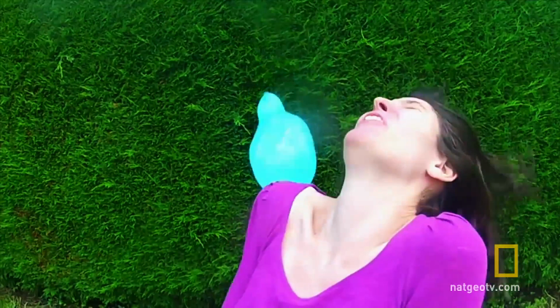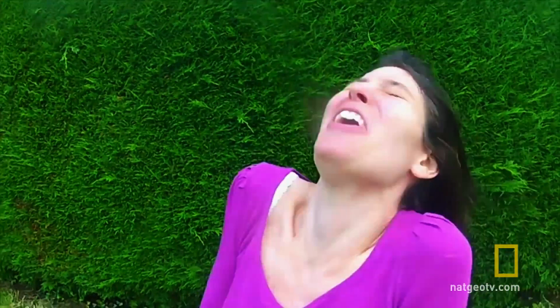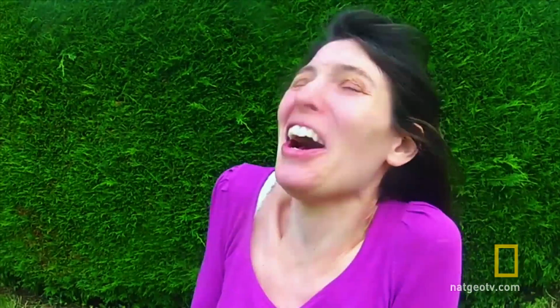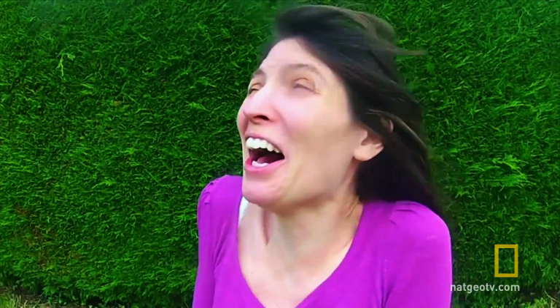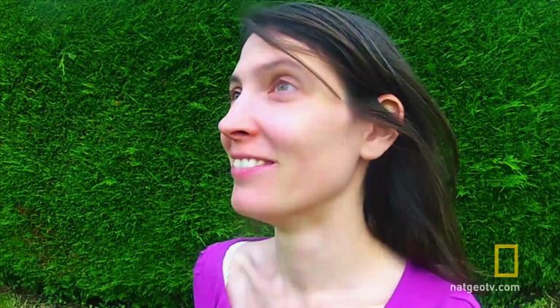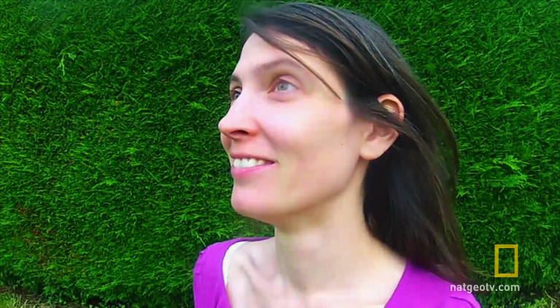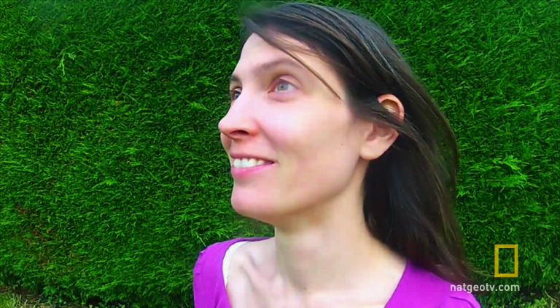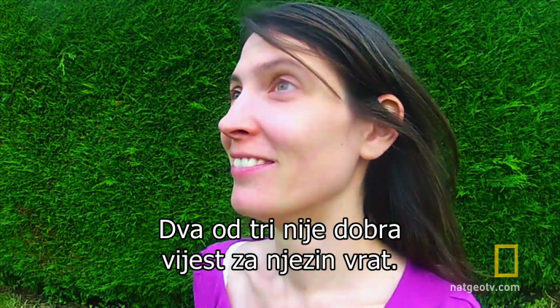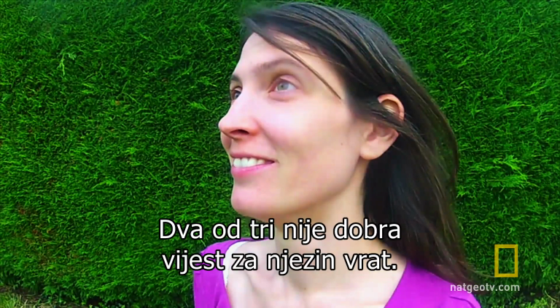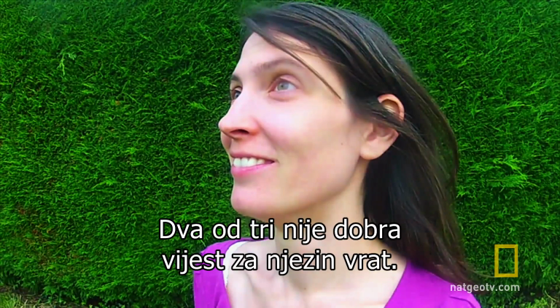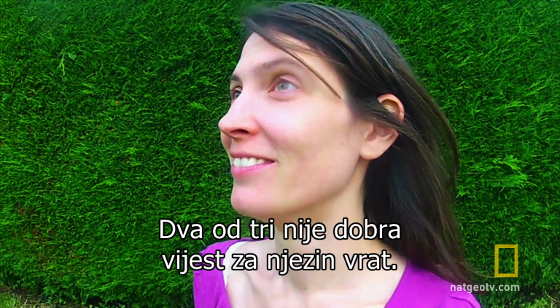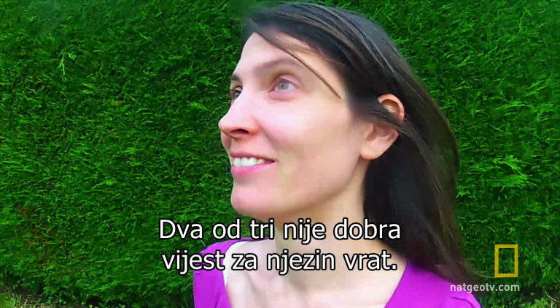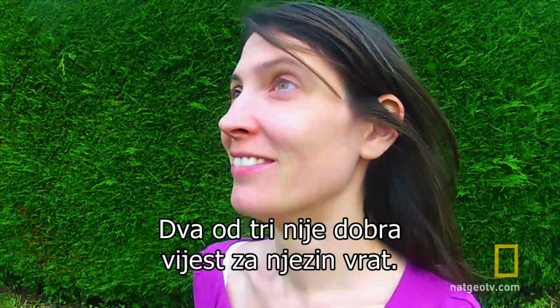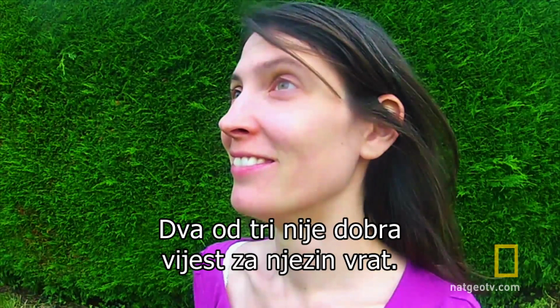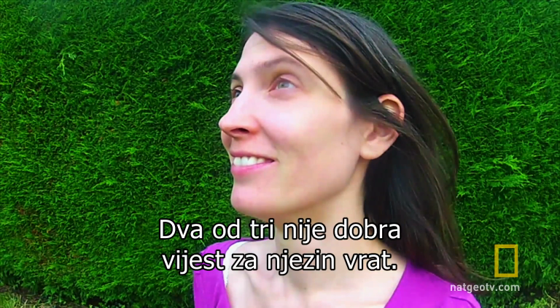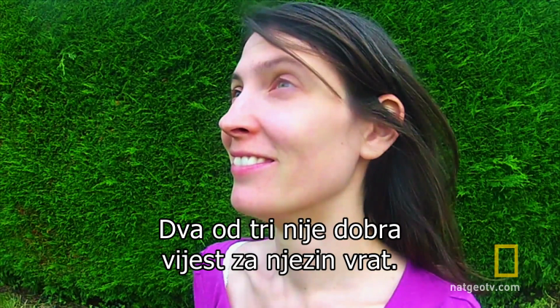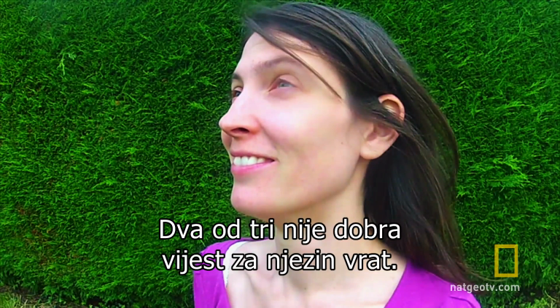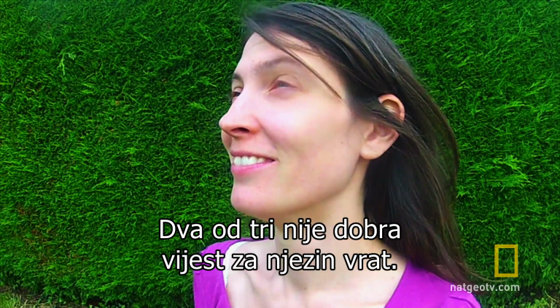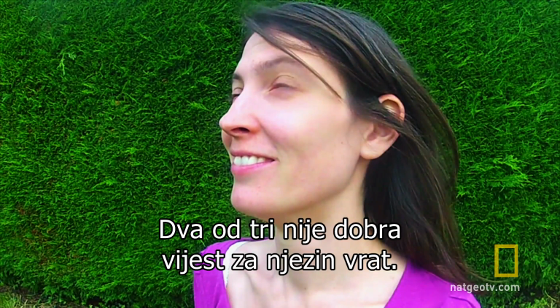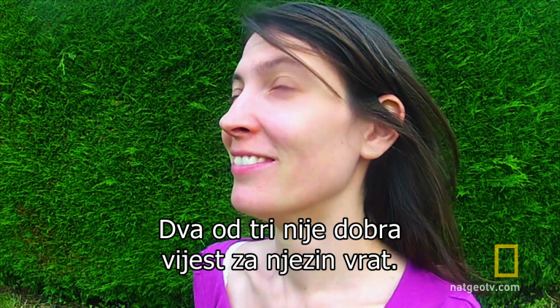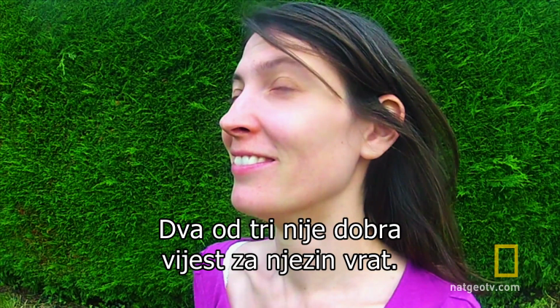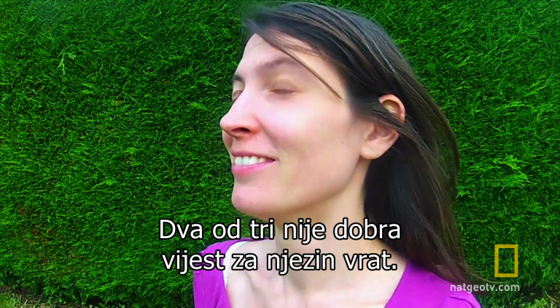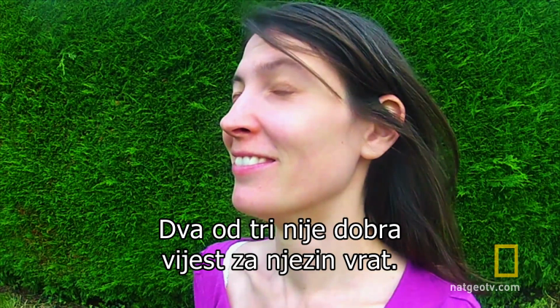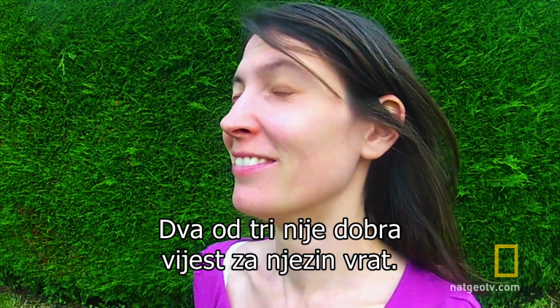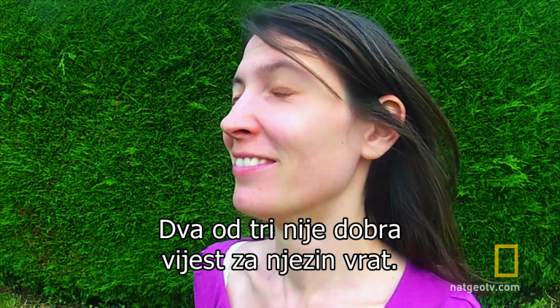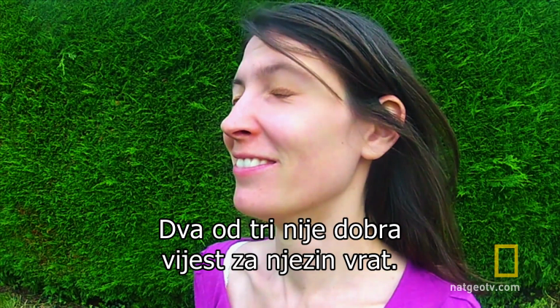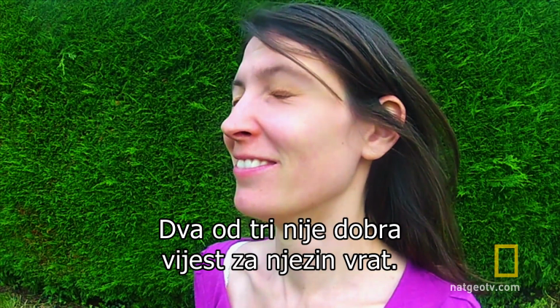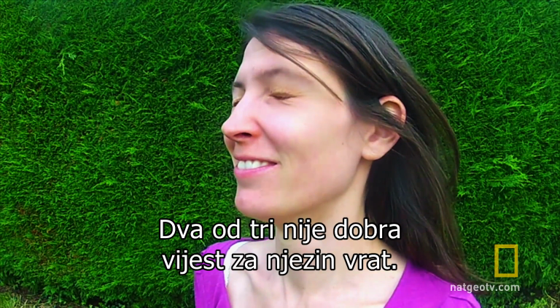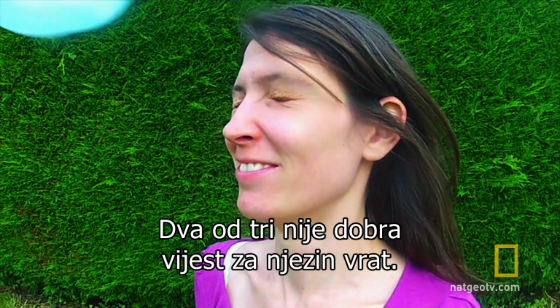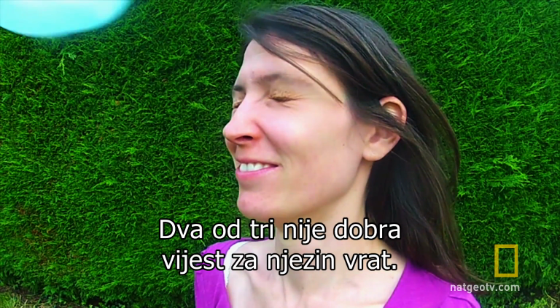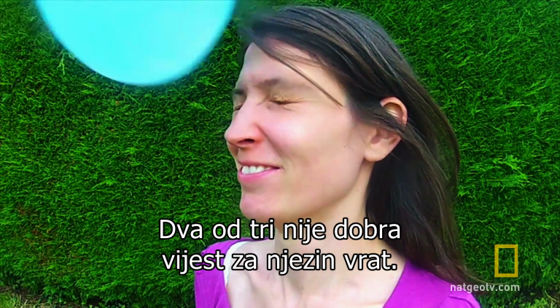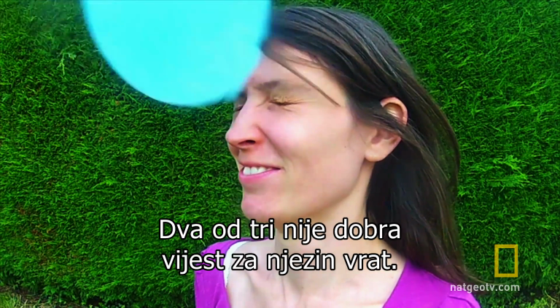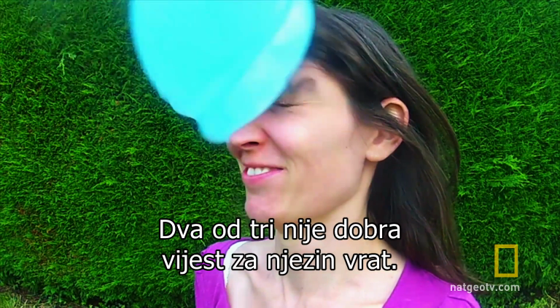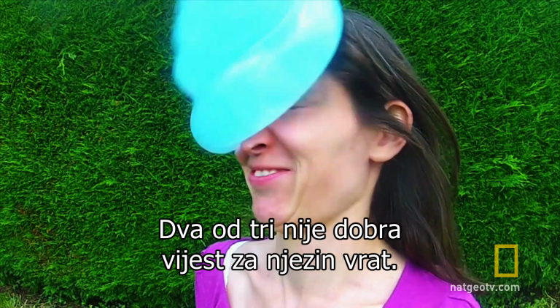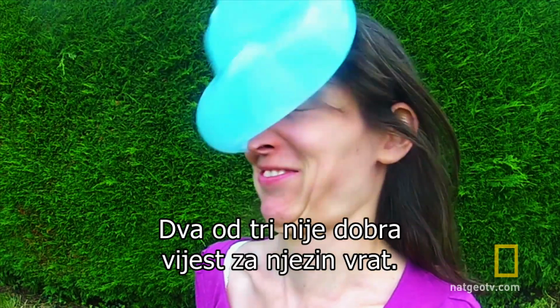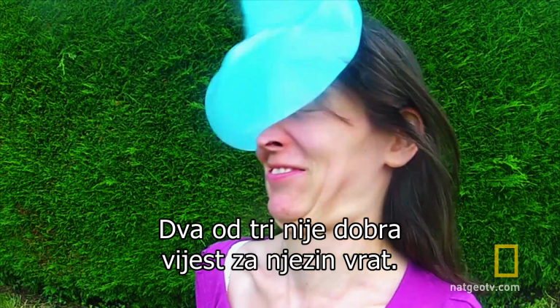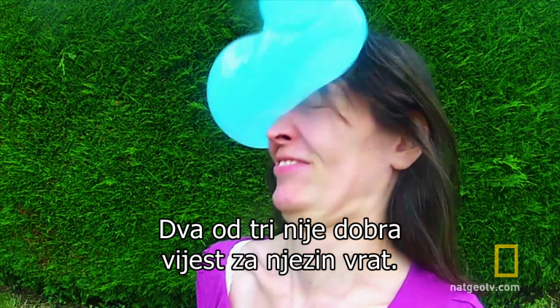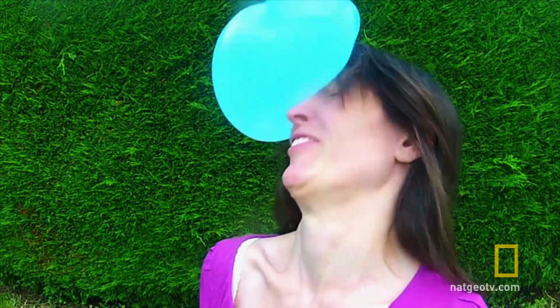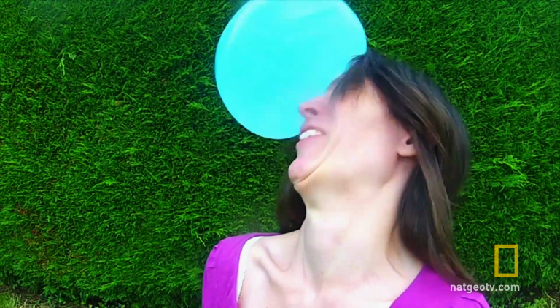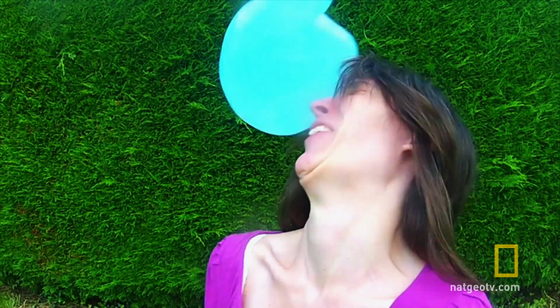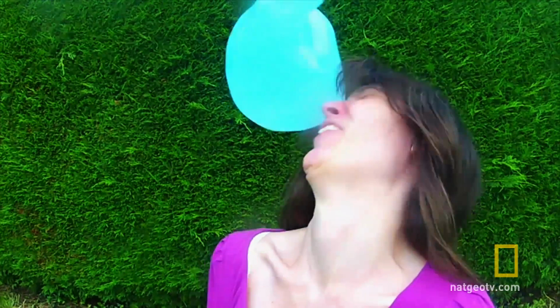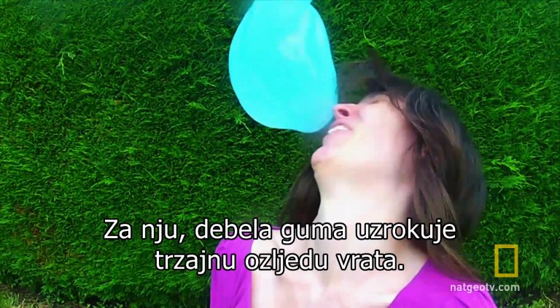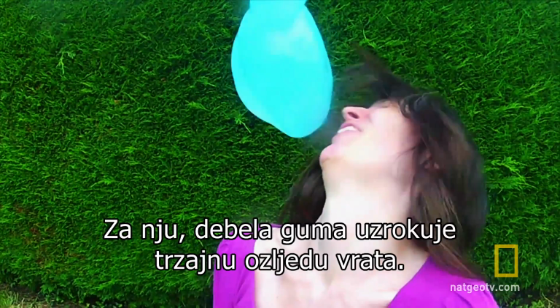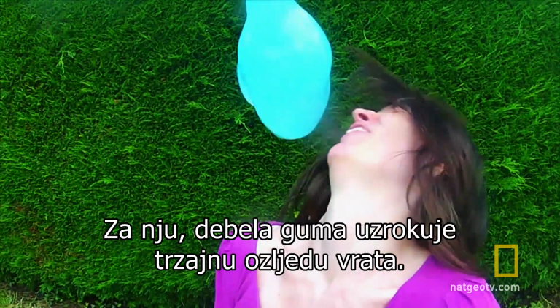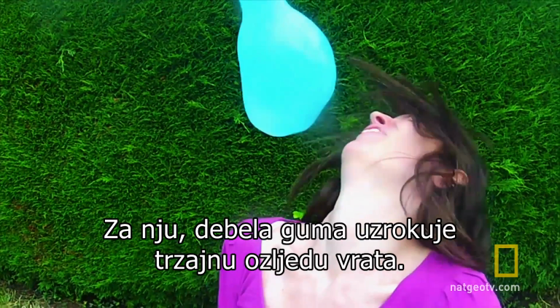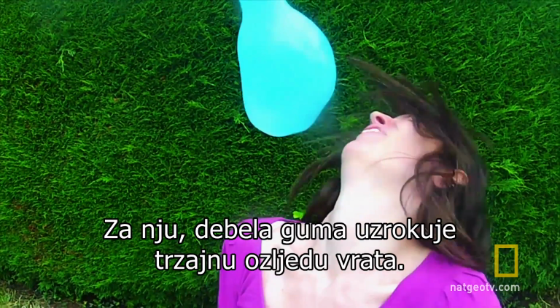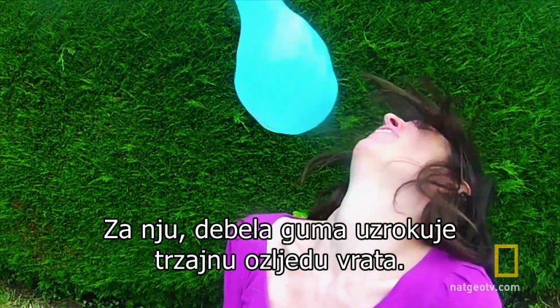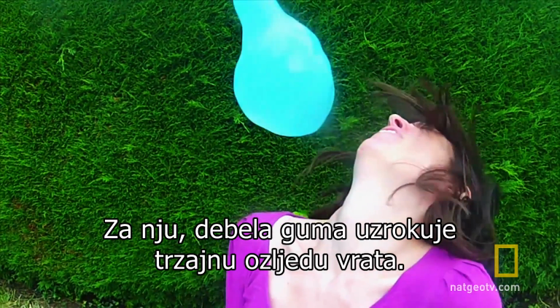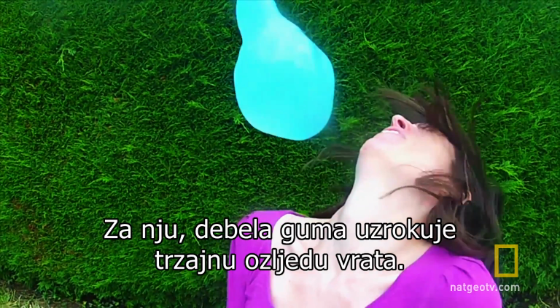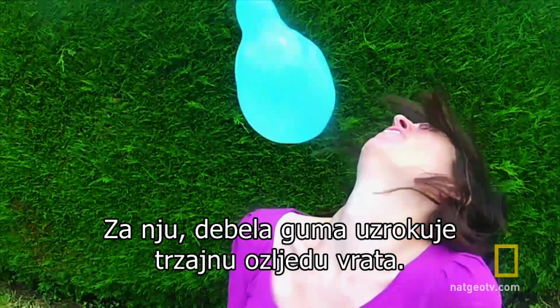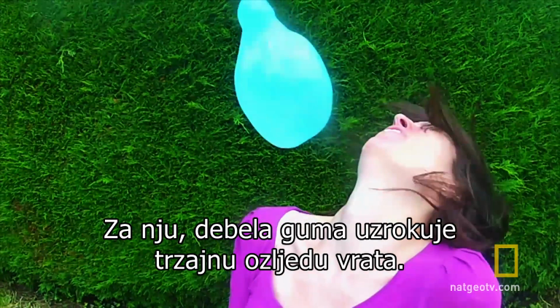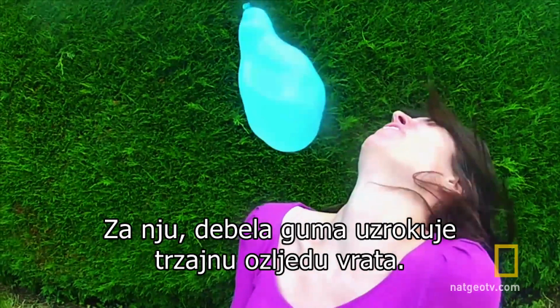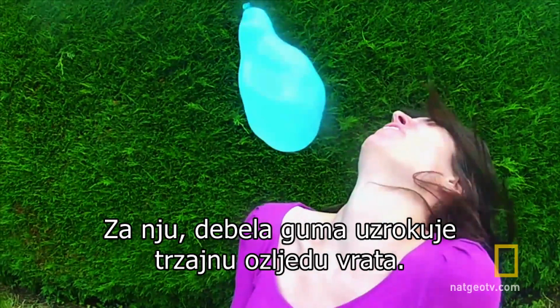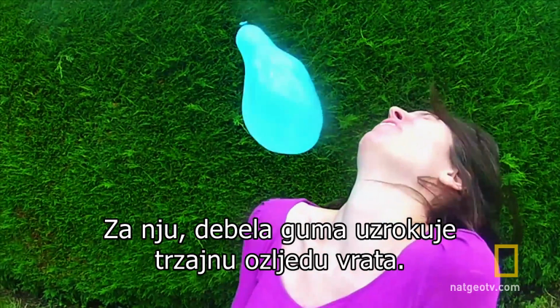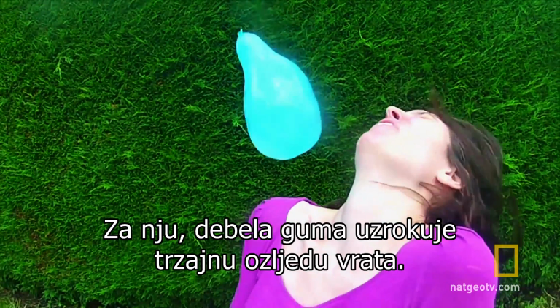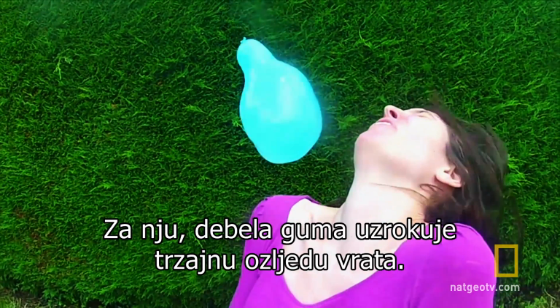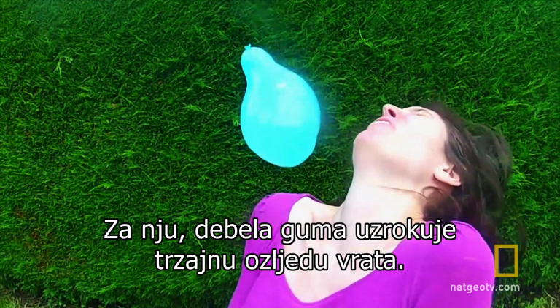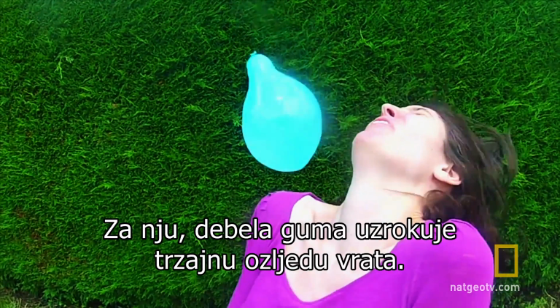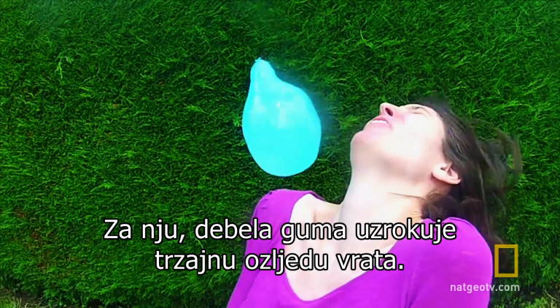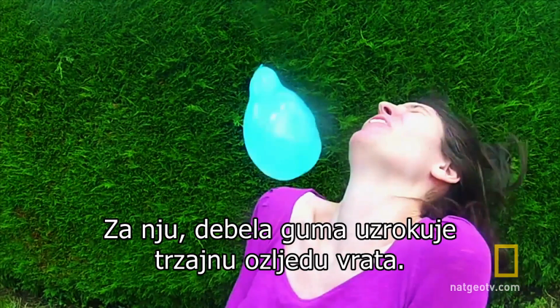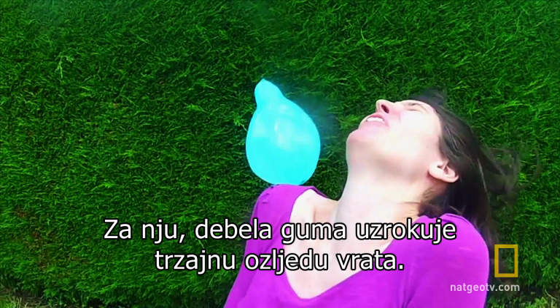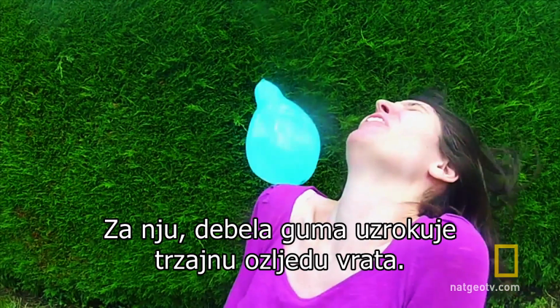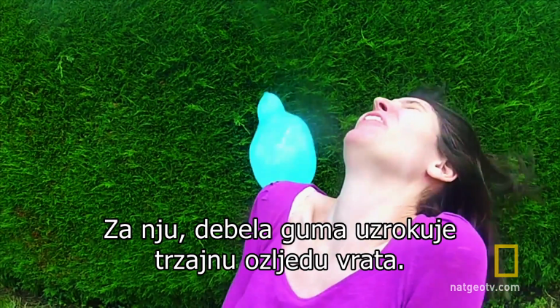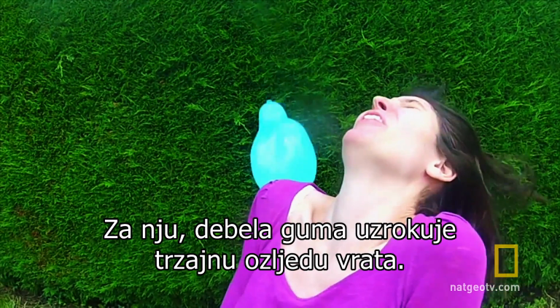Two out of three isn't great news for her neck. For her, thicker rubber equals whiplash.